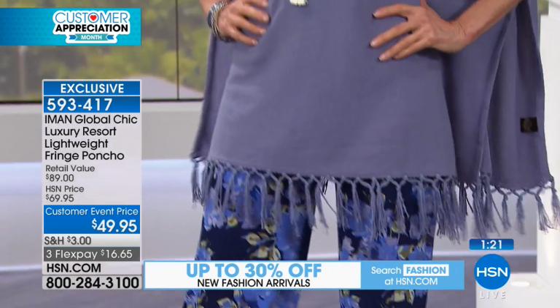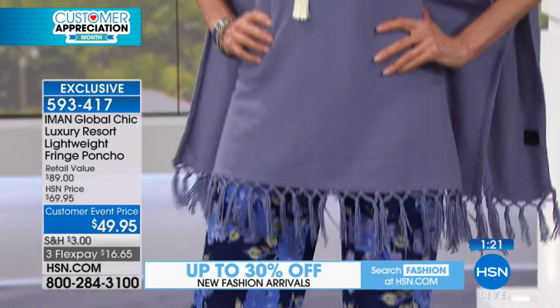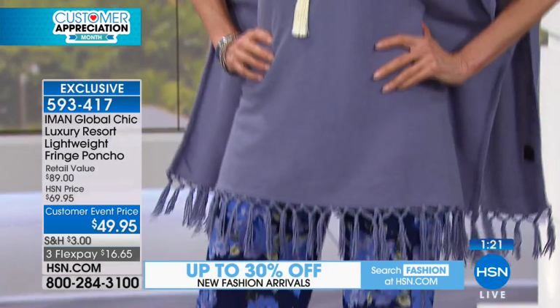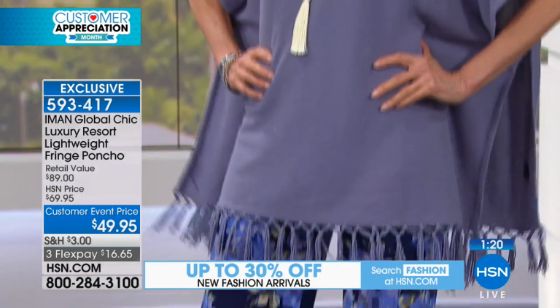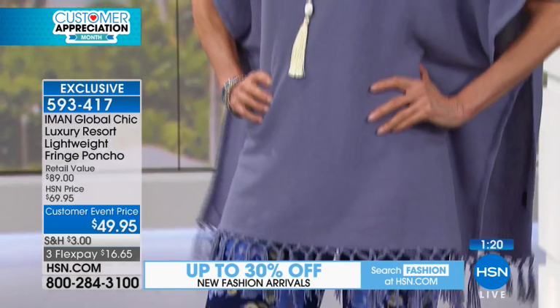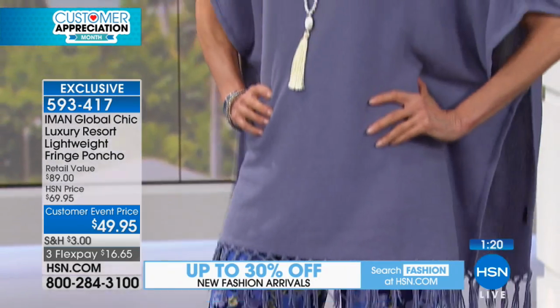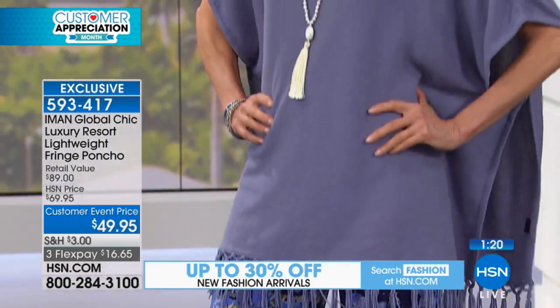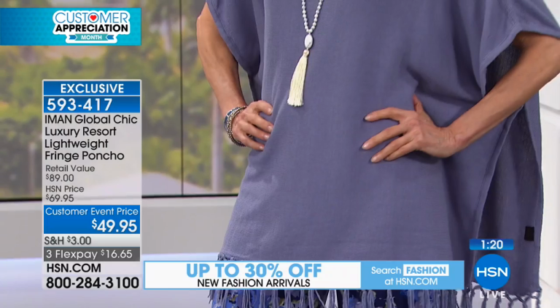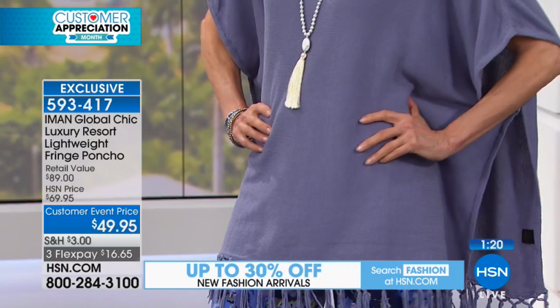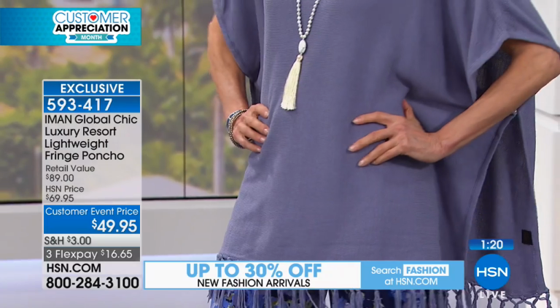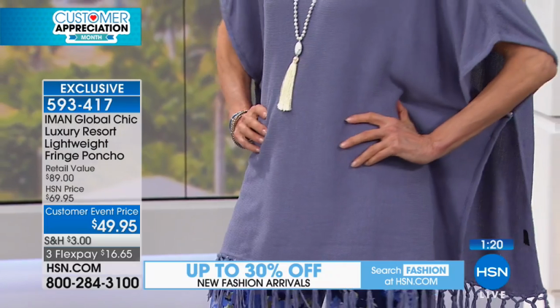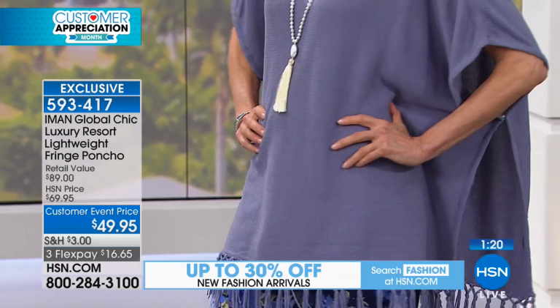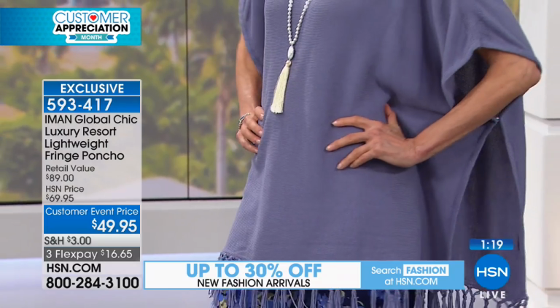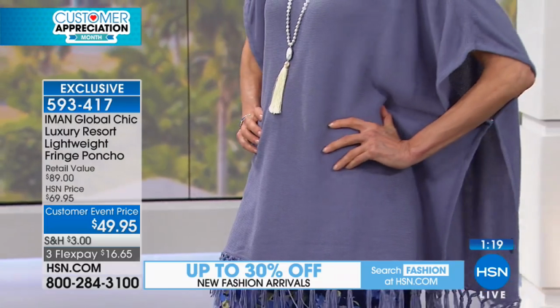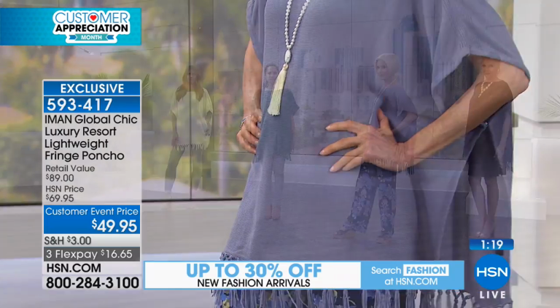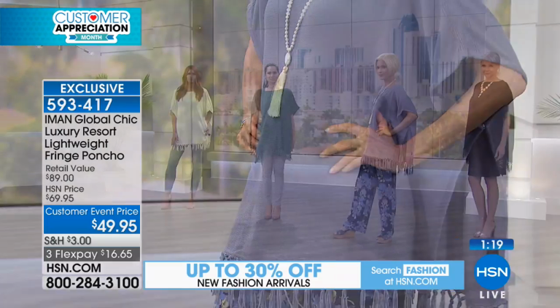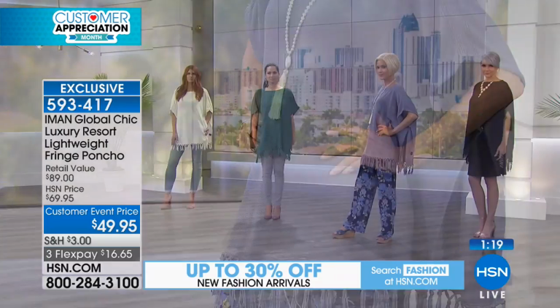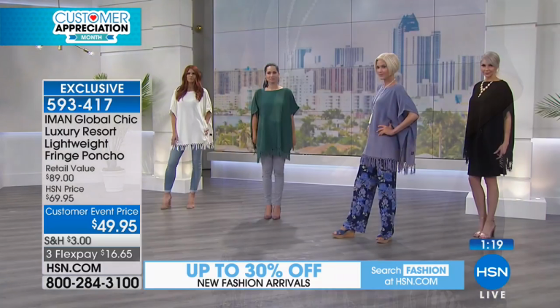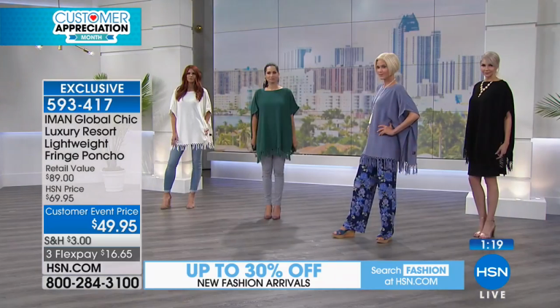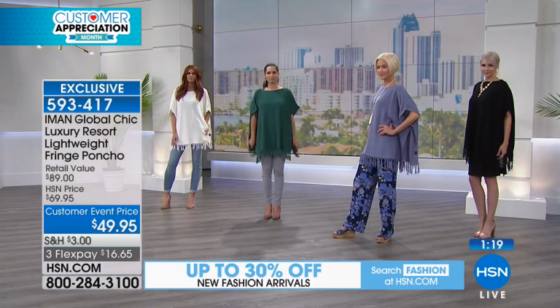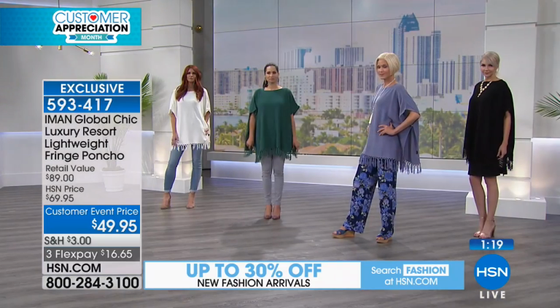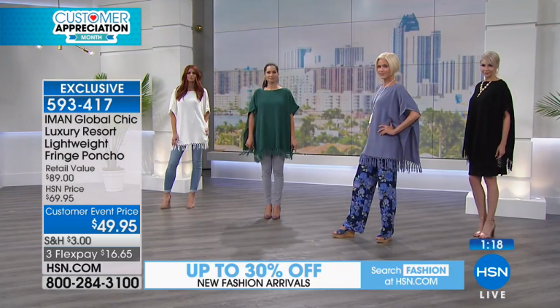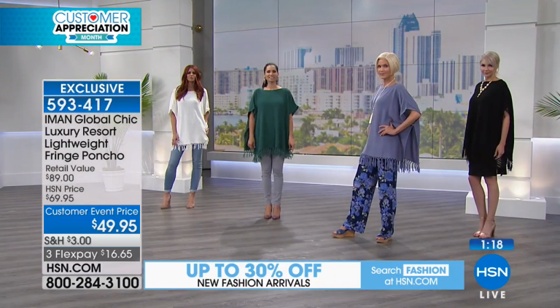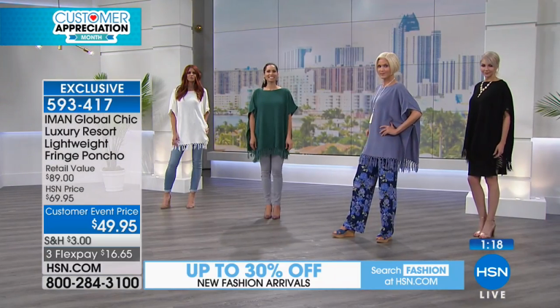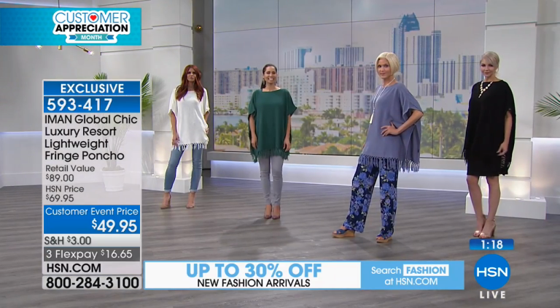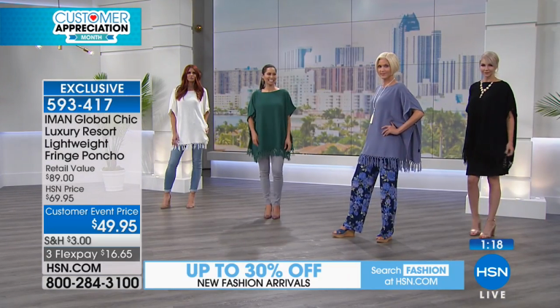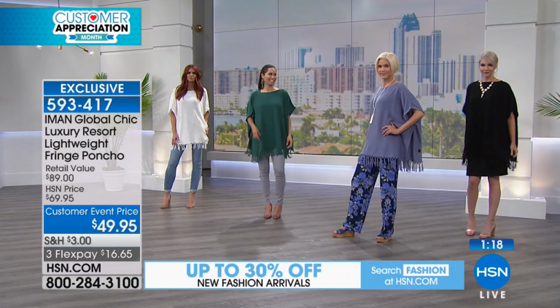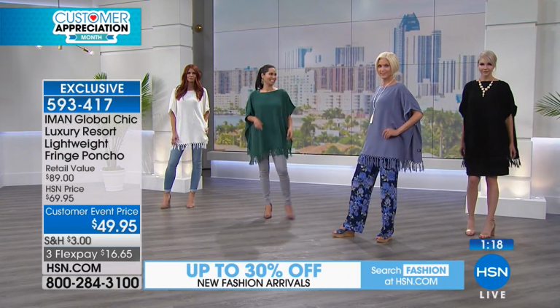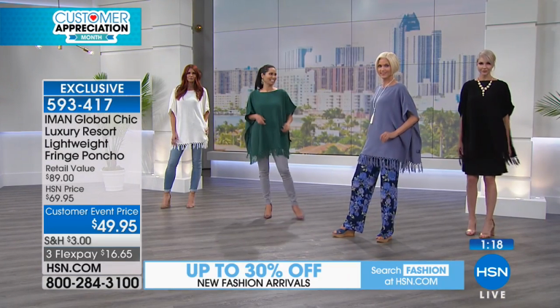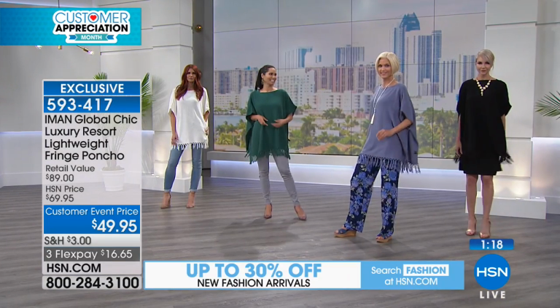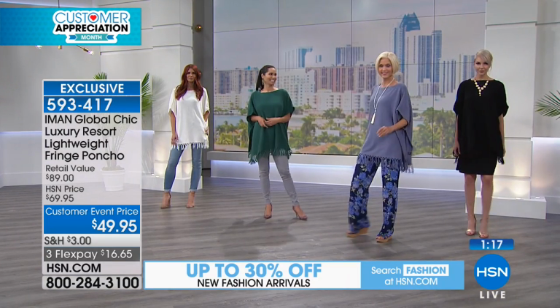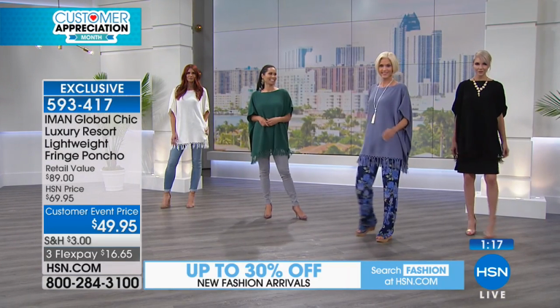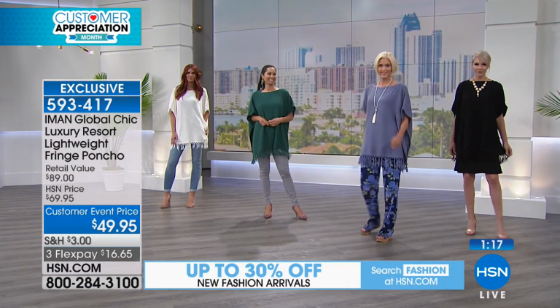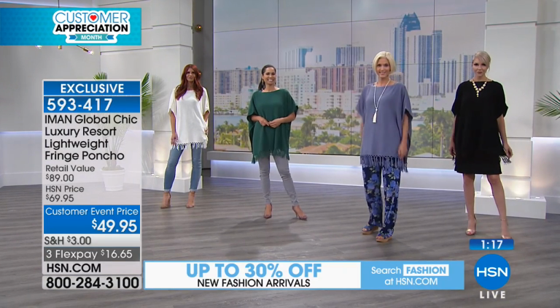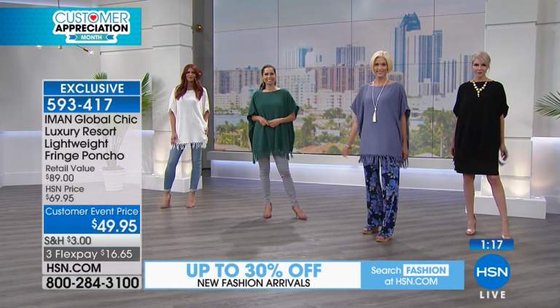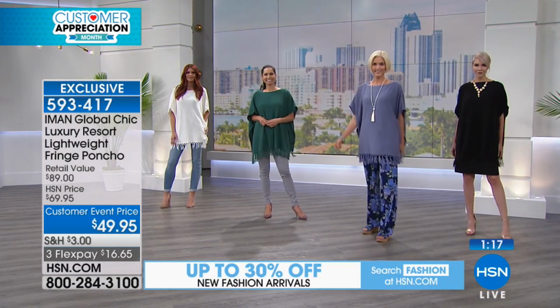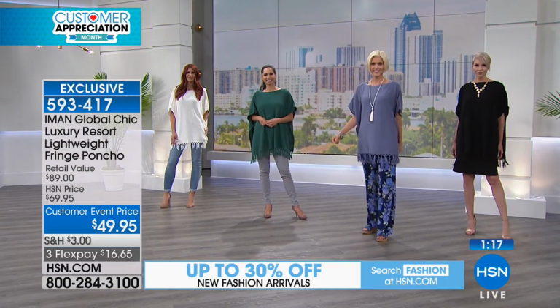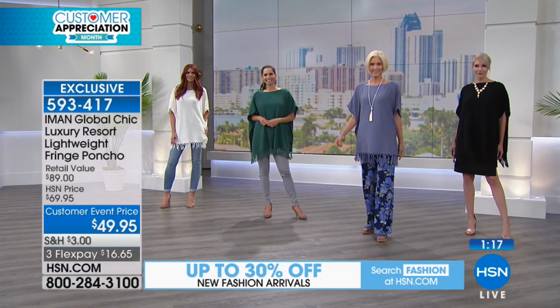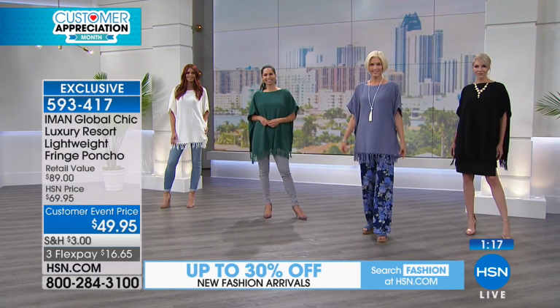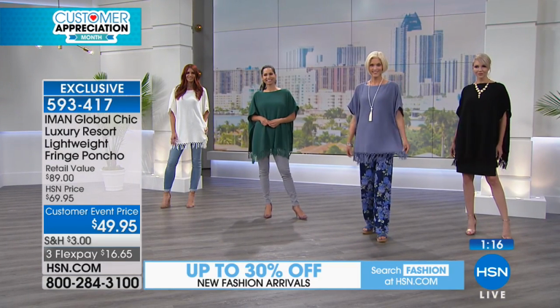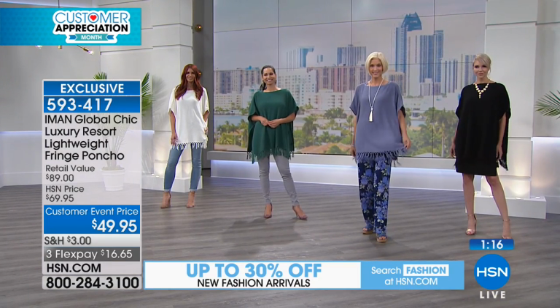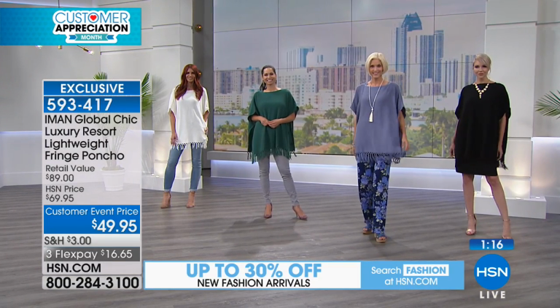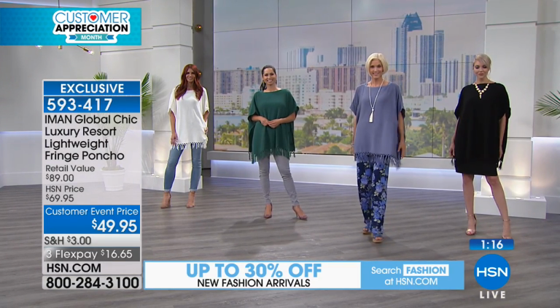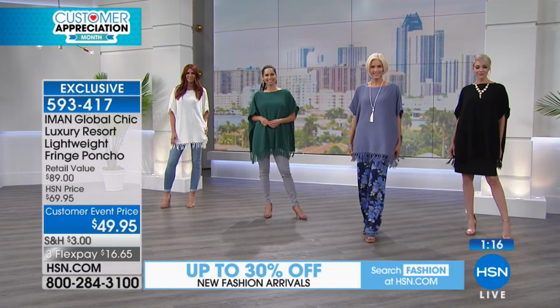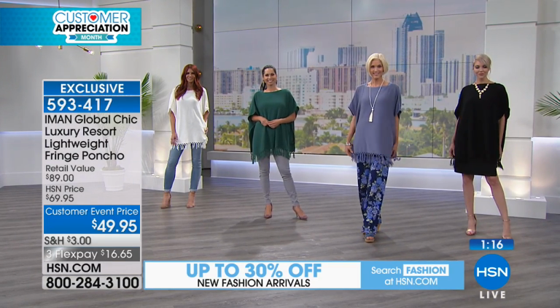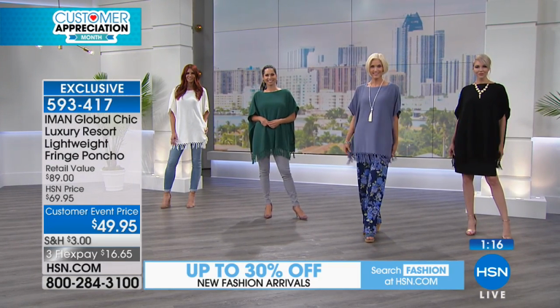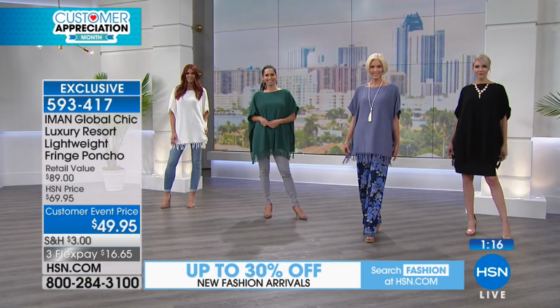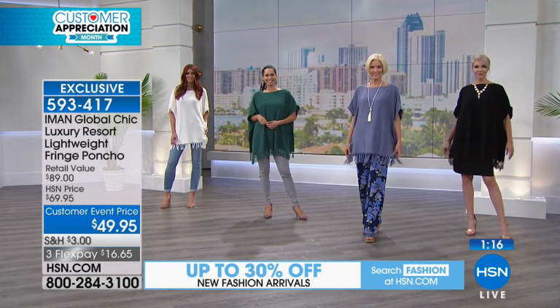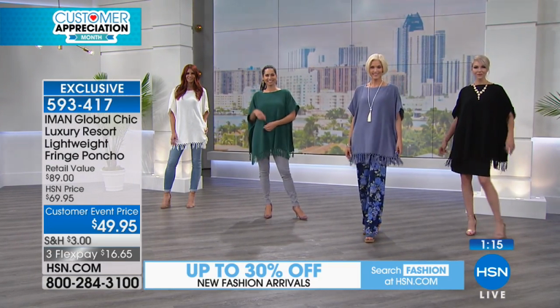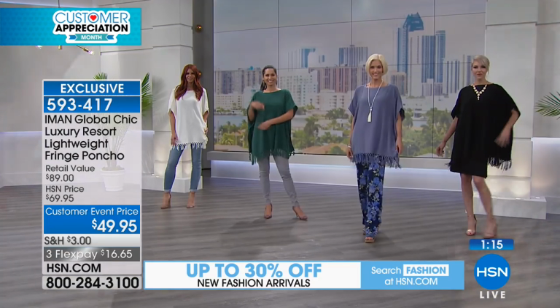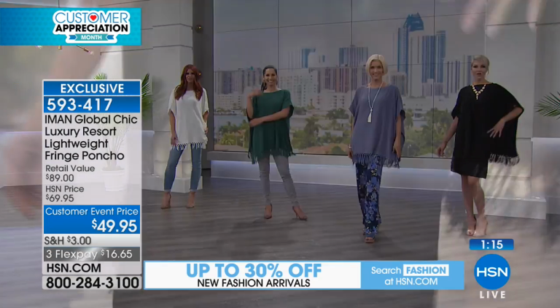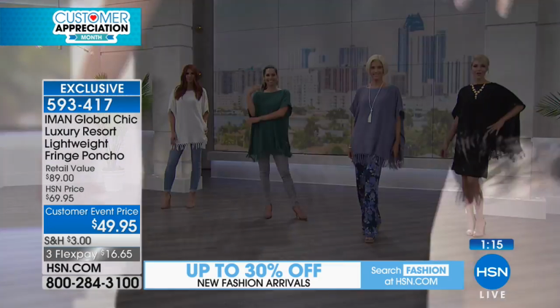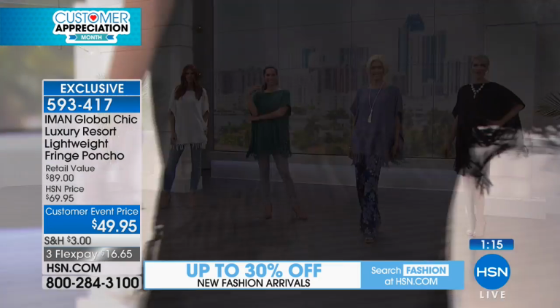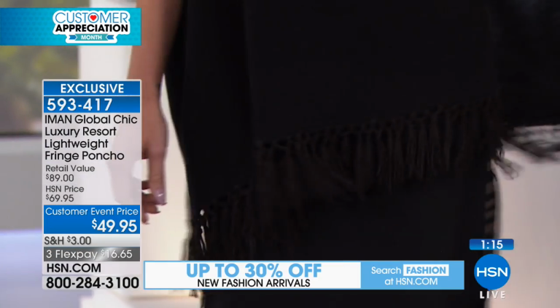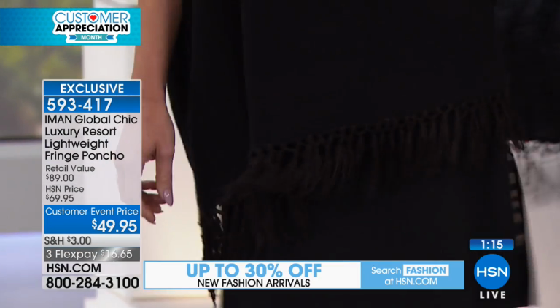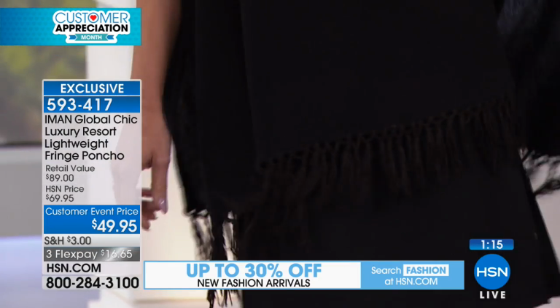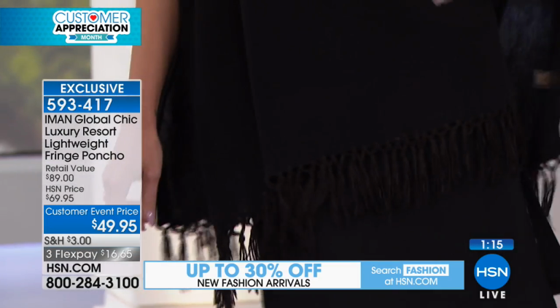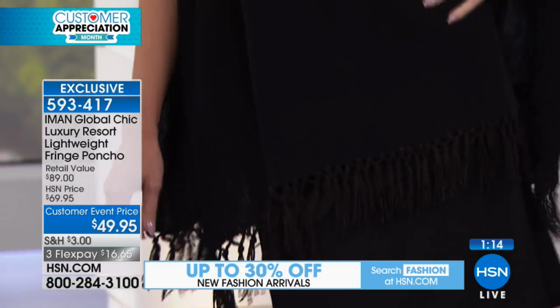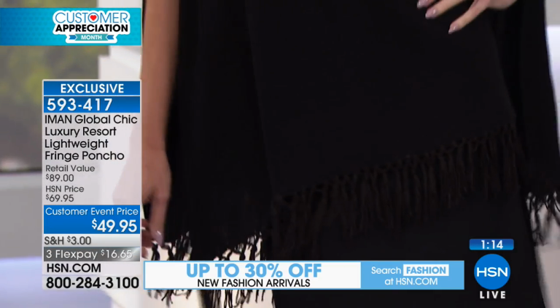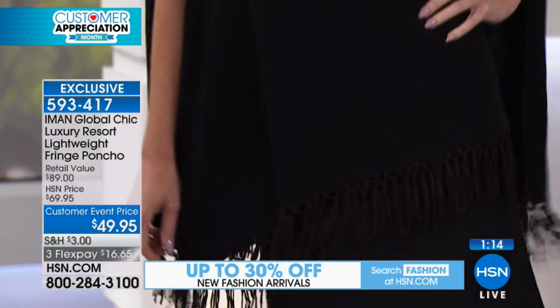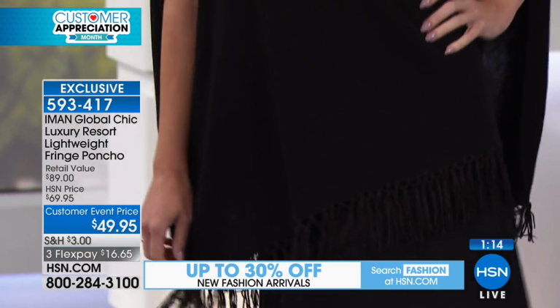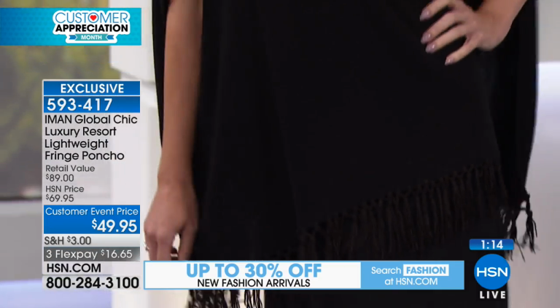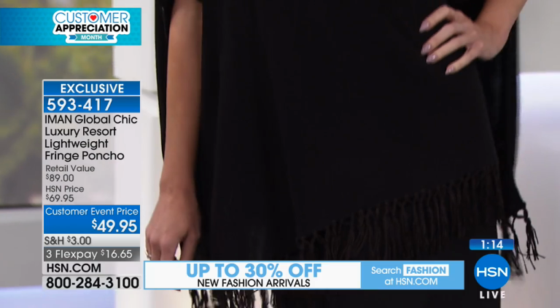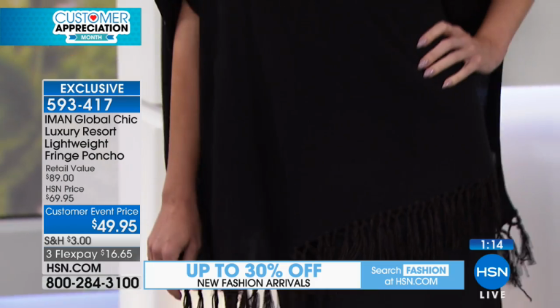Kate is rocking the jet black with a dress, and it looks so incredibly chic.